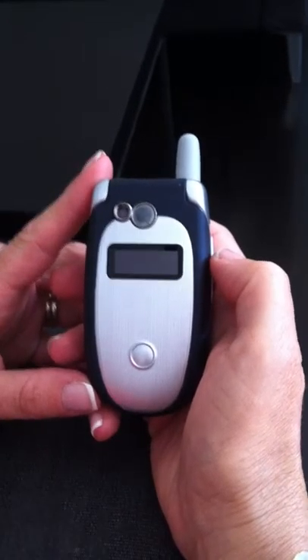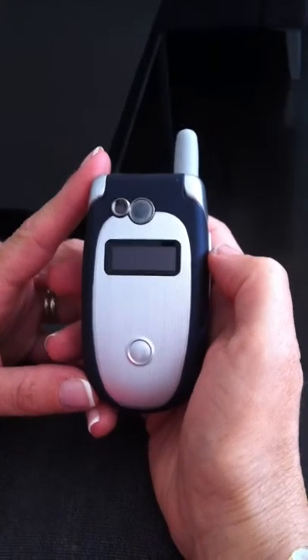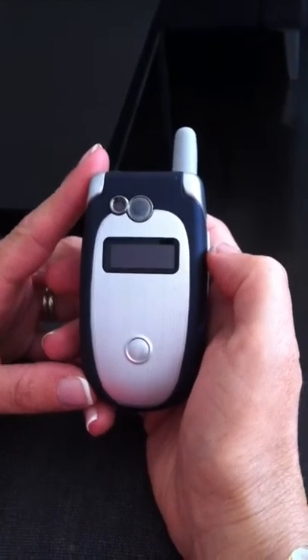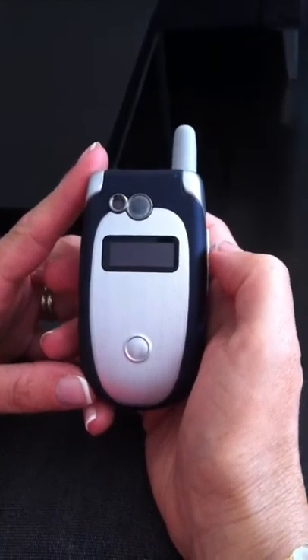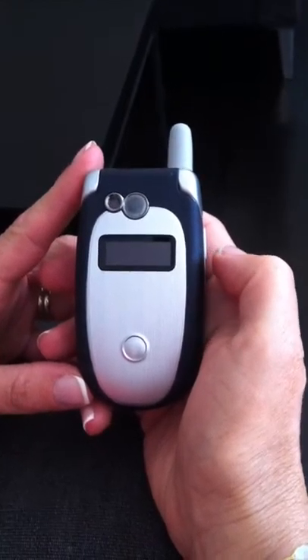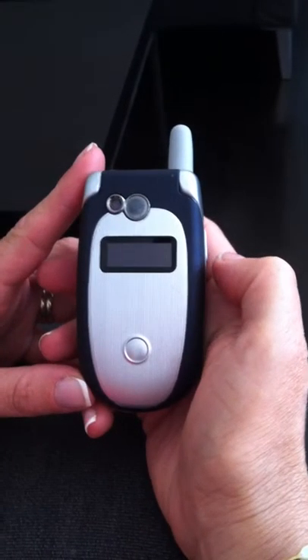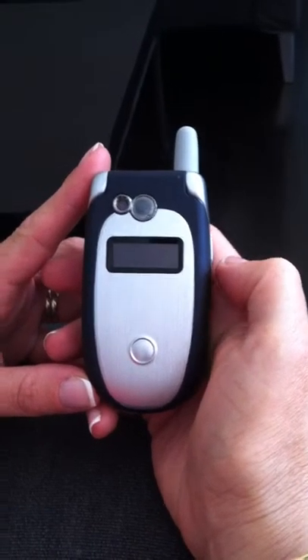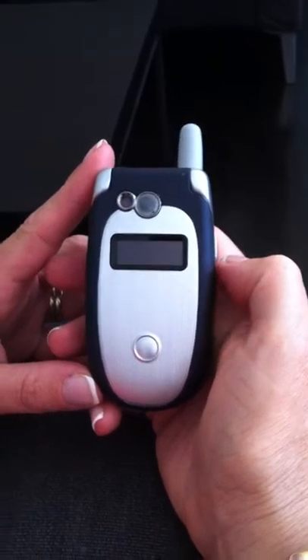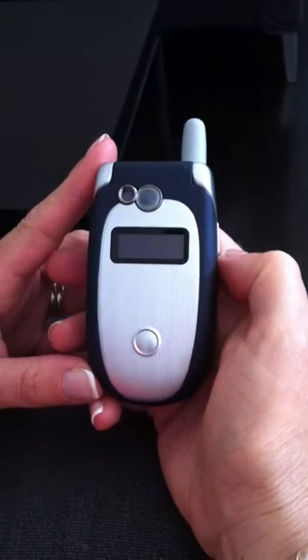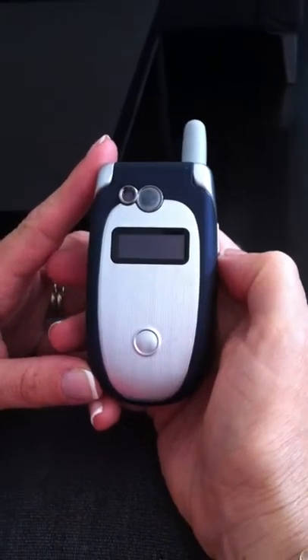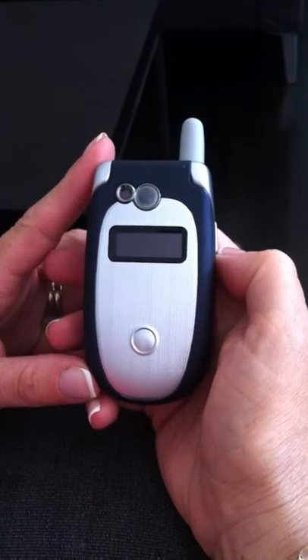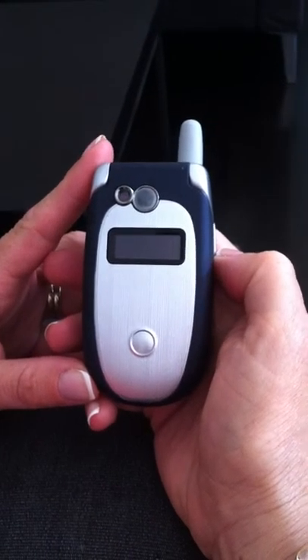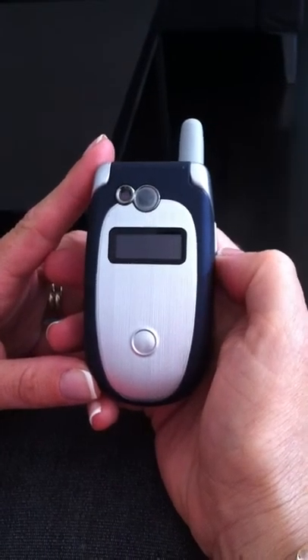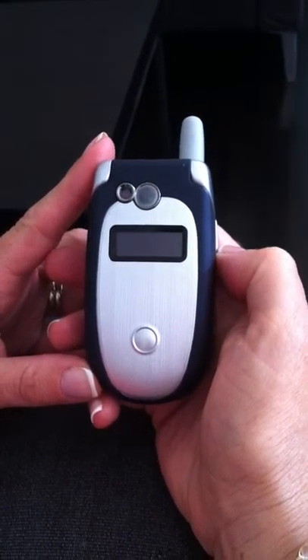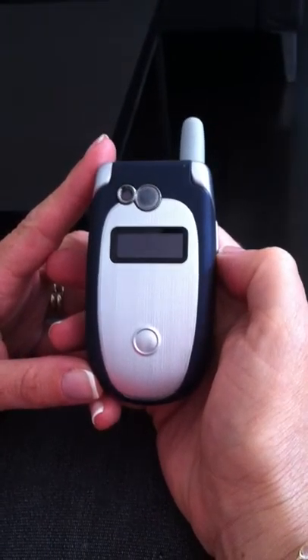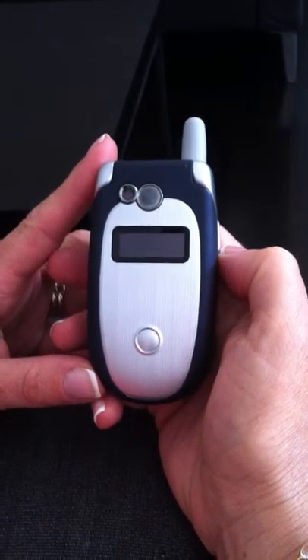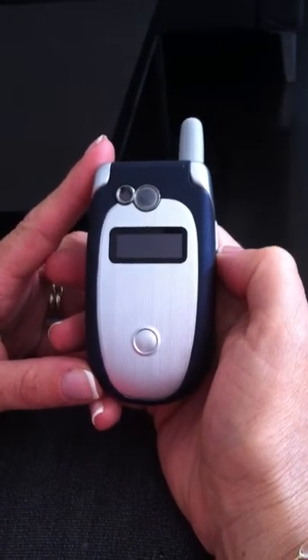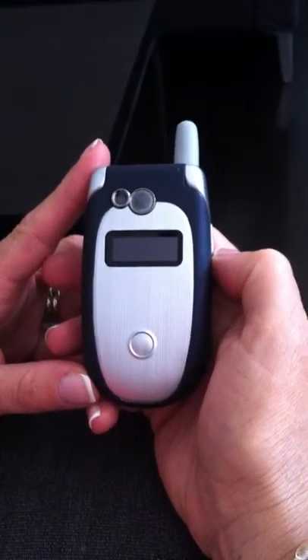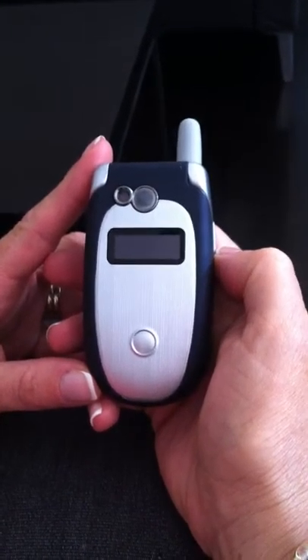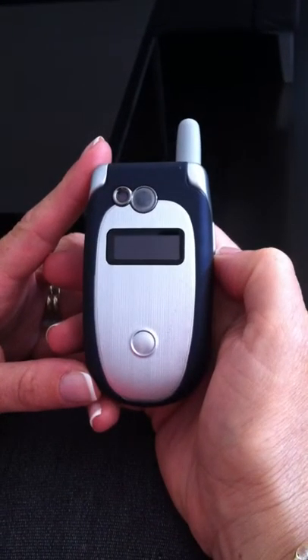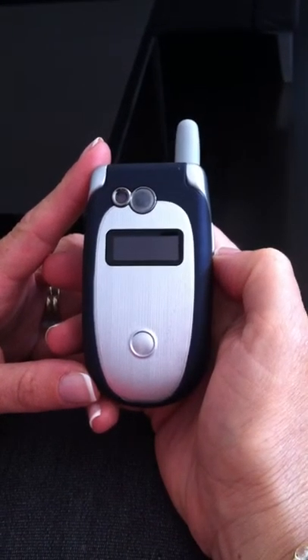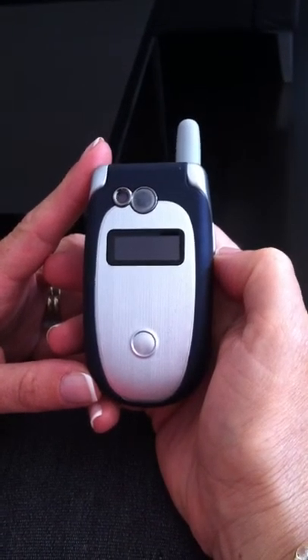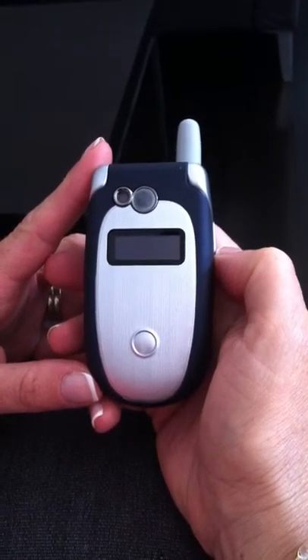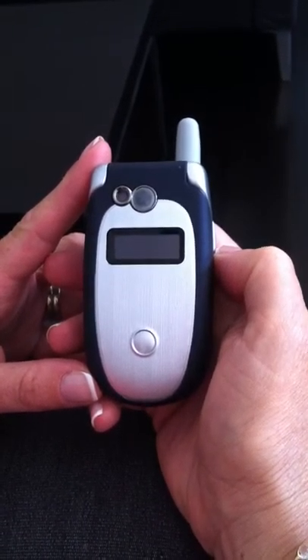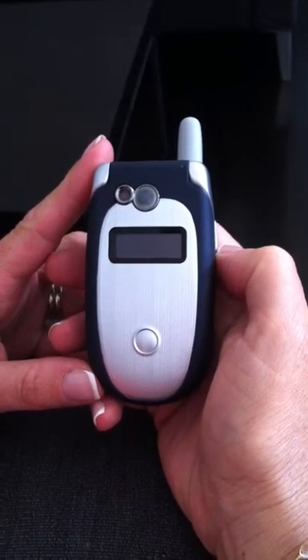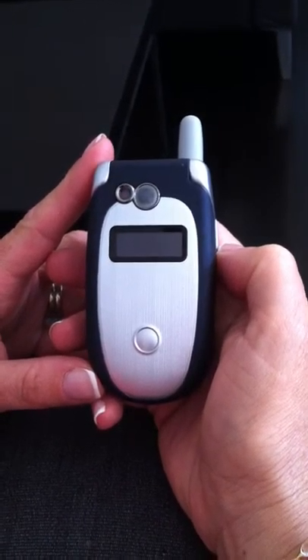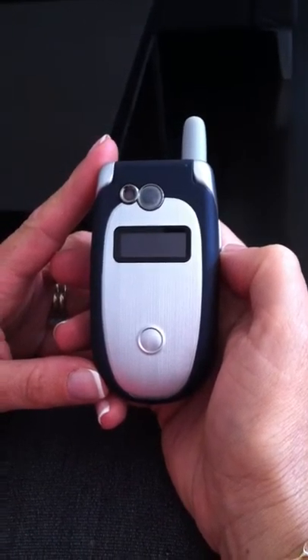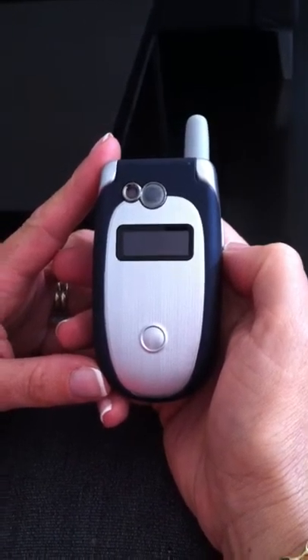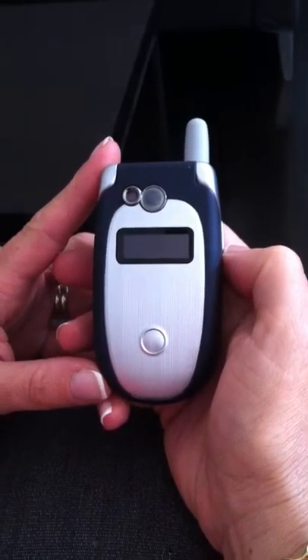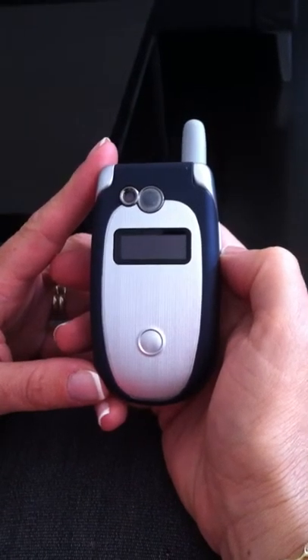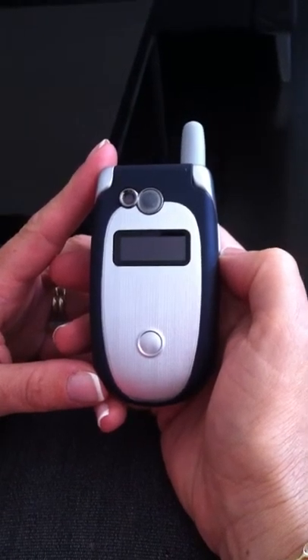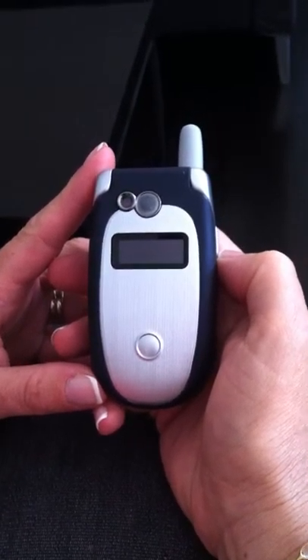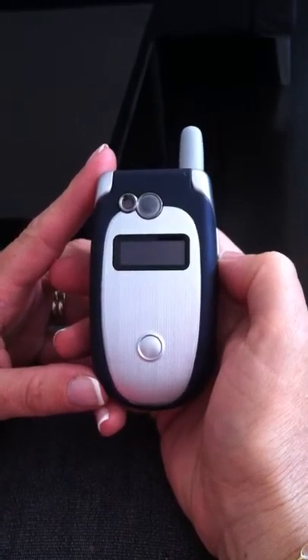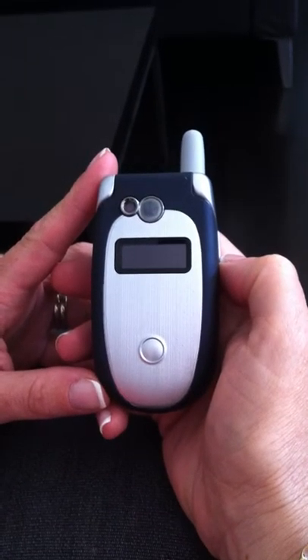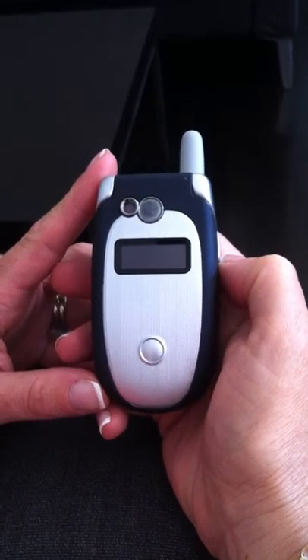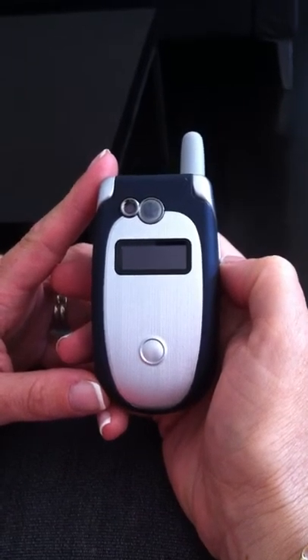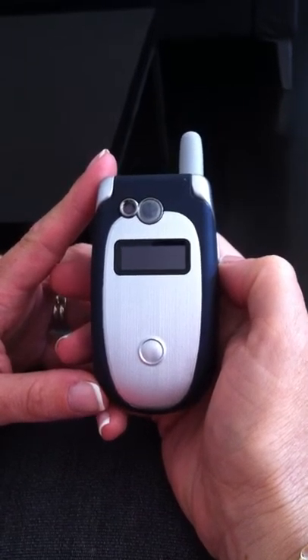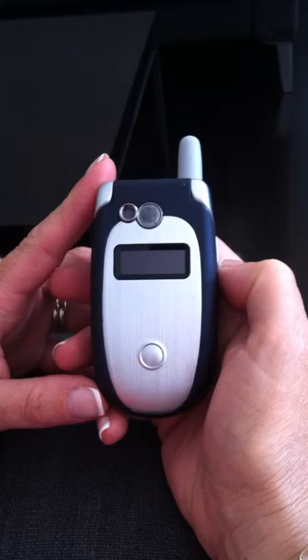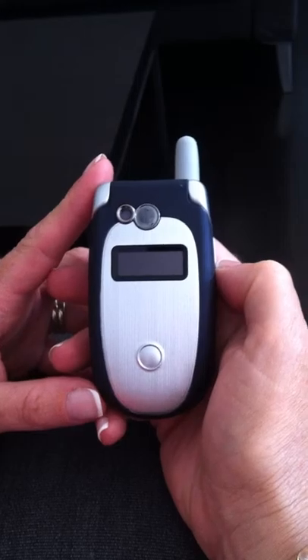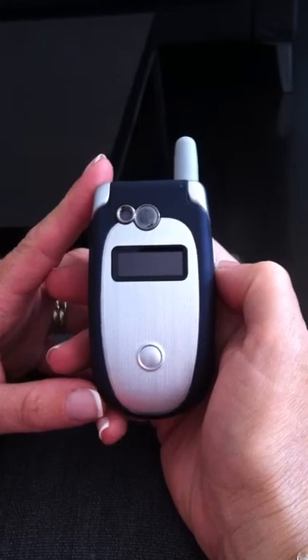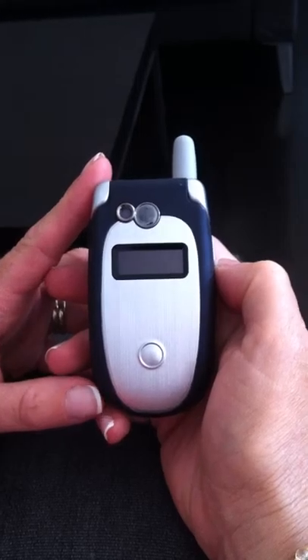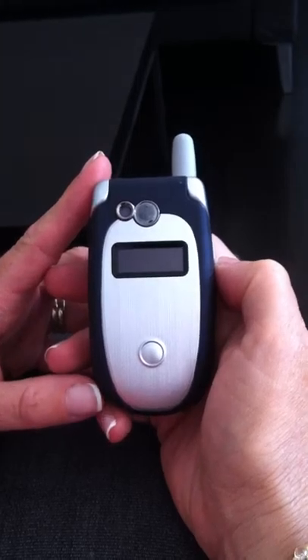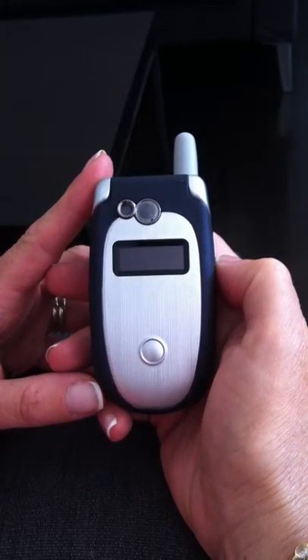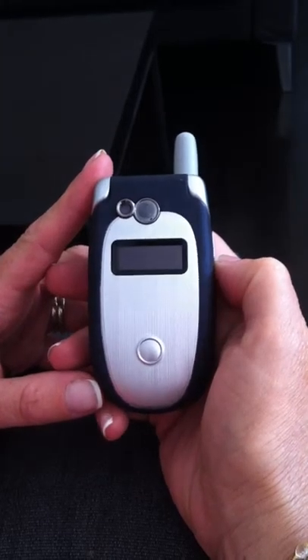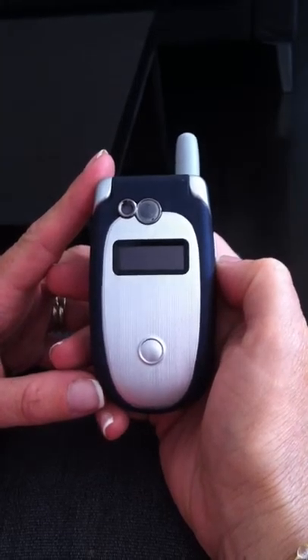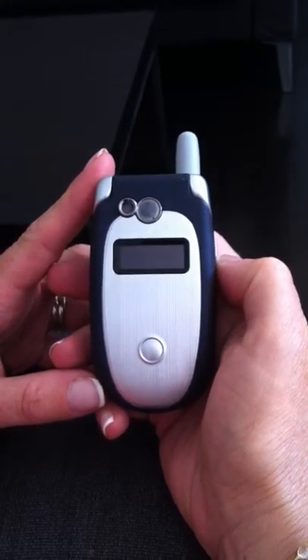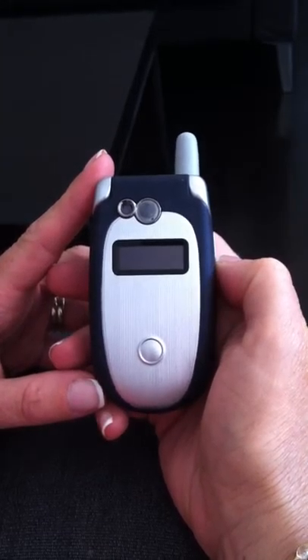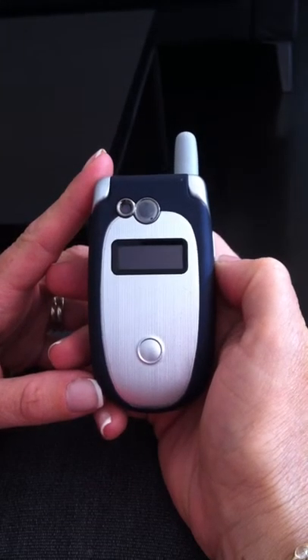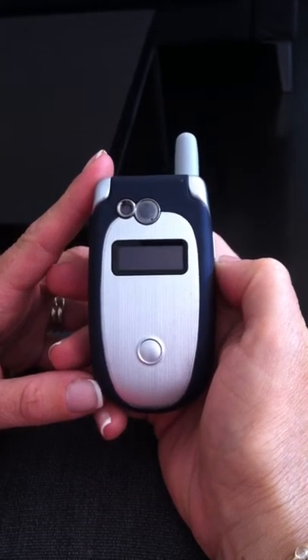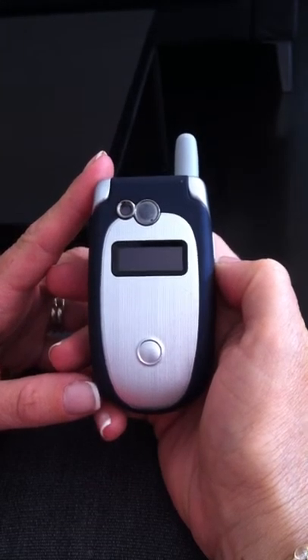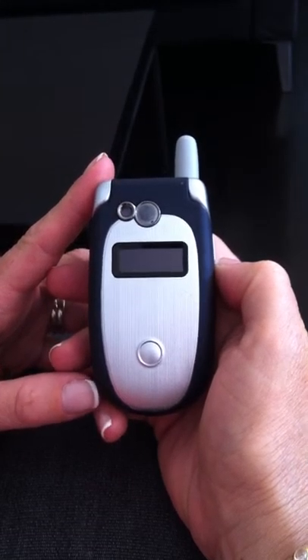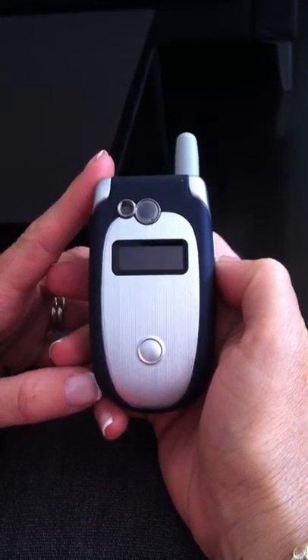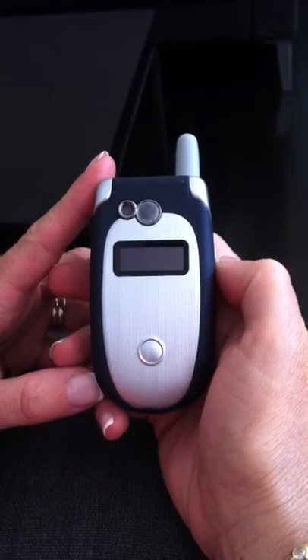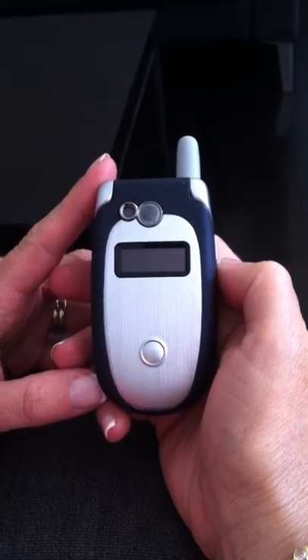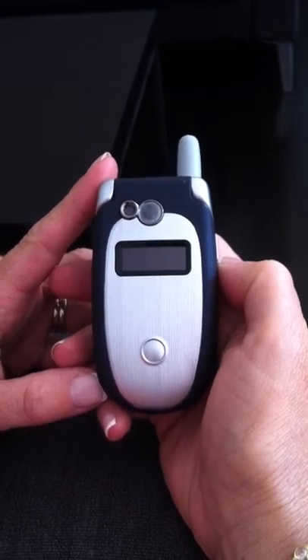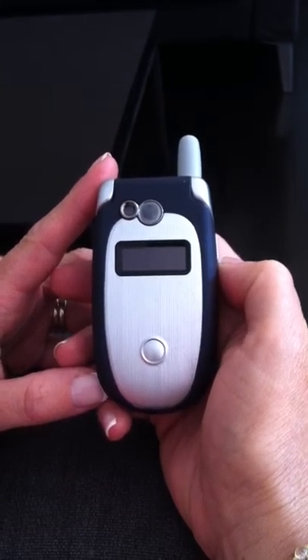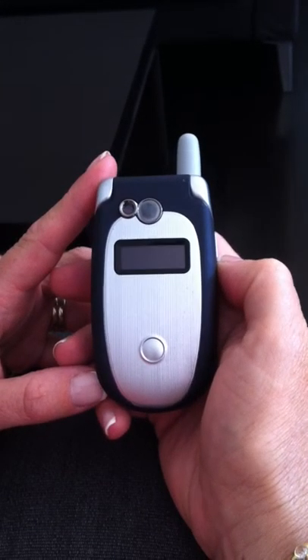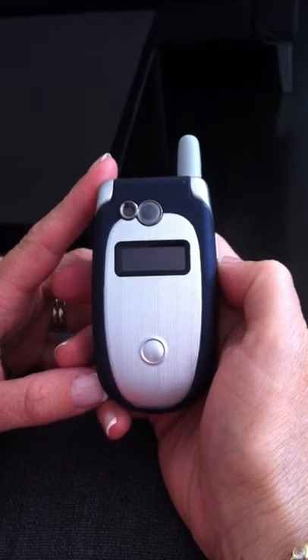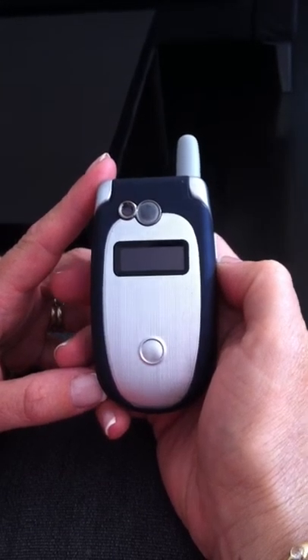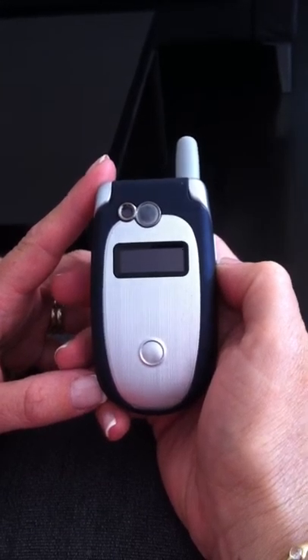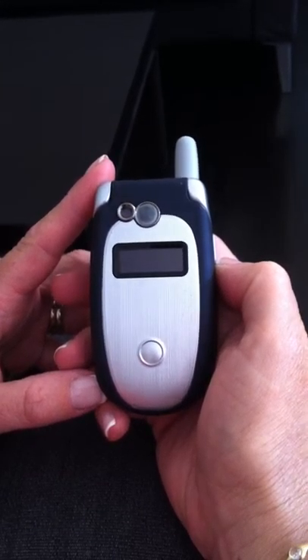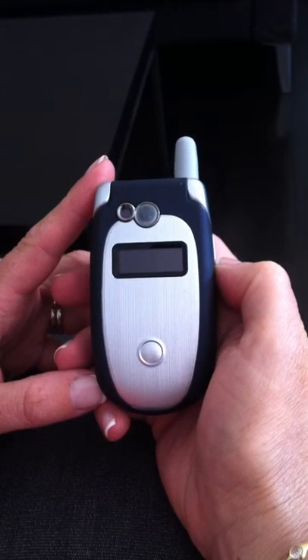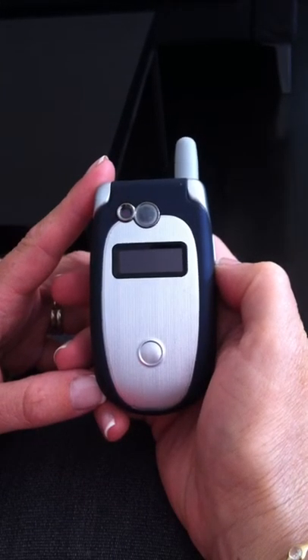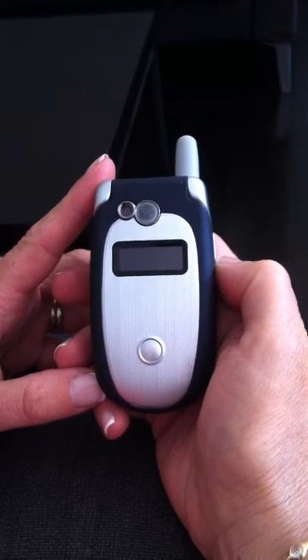Good afternoon everyone and welcome to FIG. Today we're going to show you how to start with your brand new Motorola V551 FIG phone.